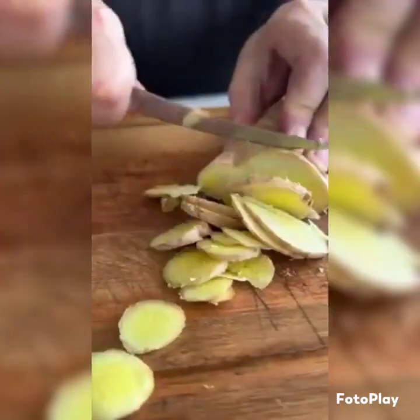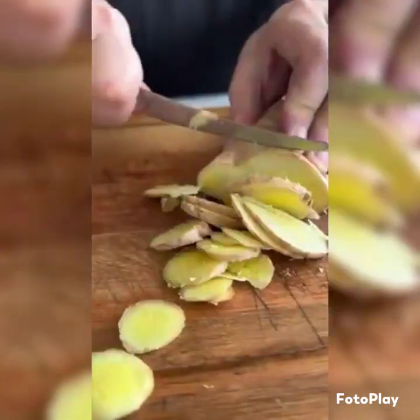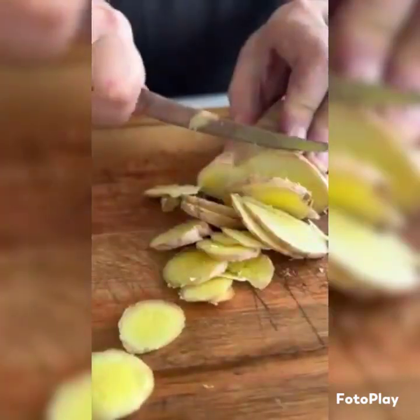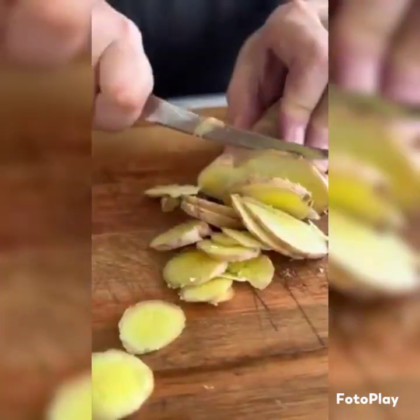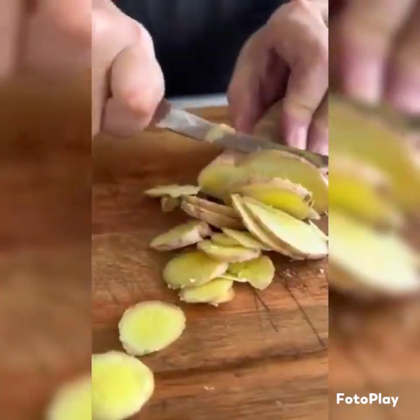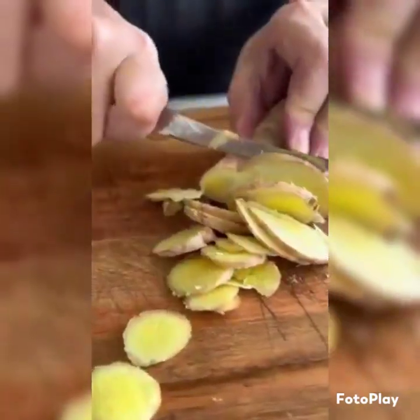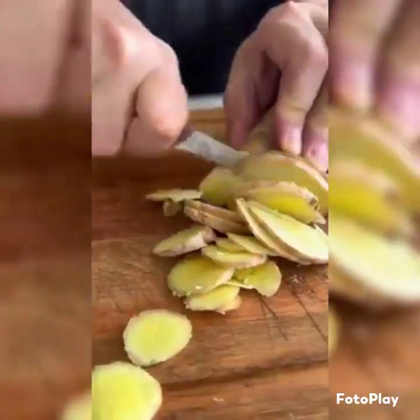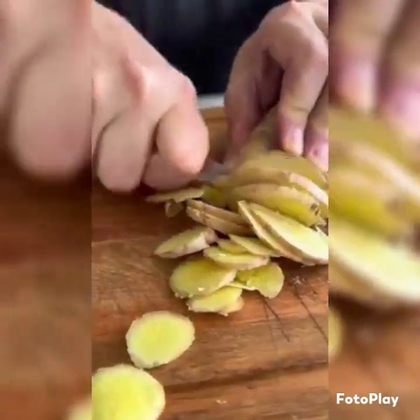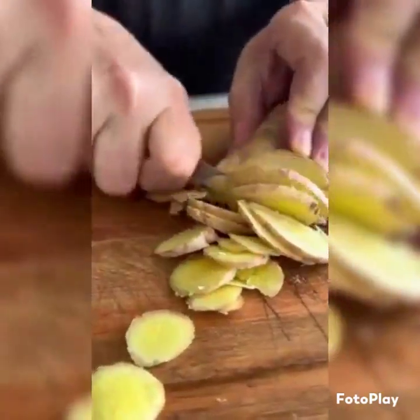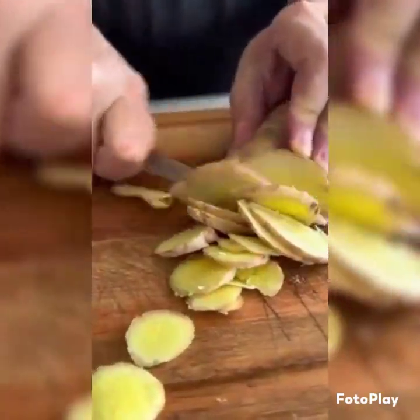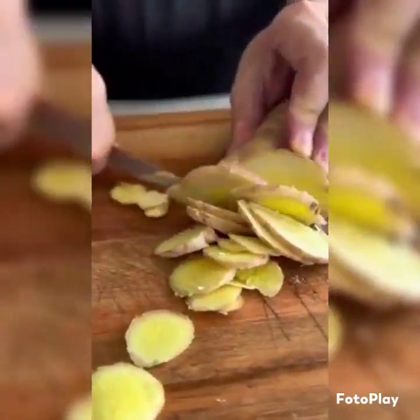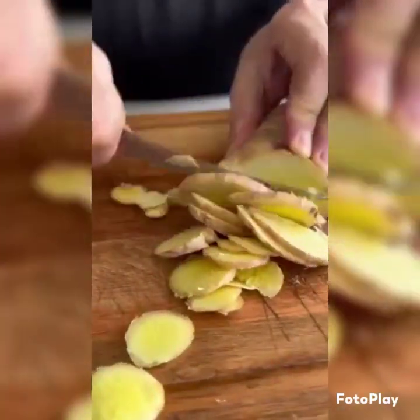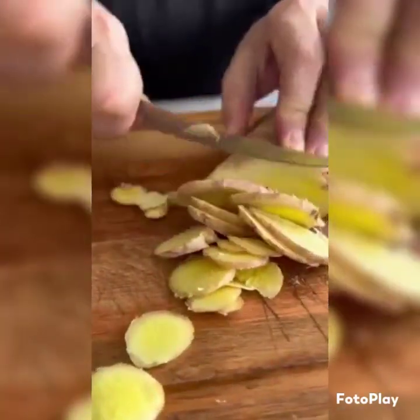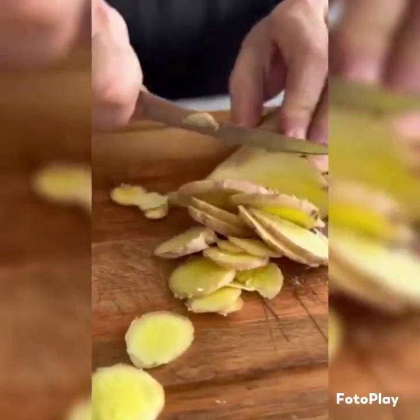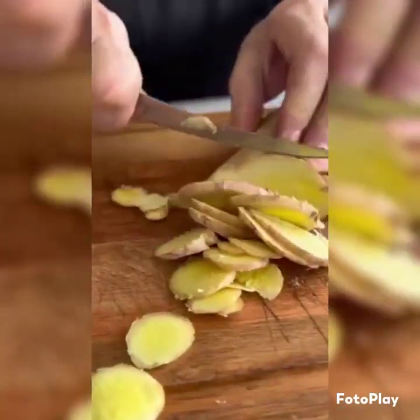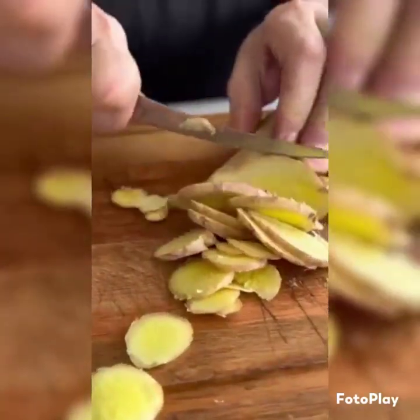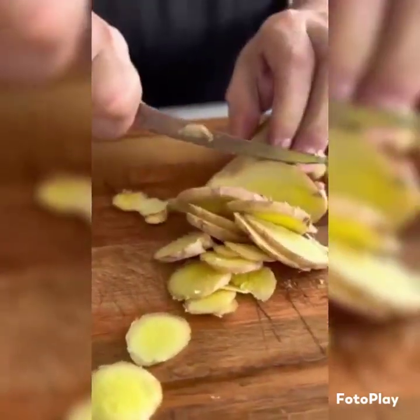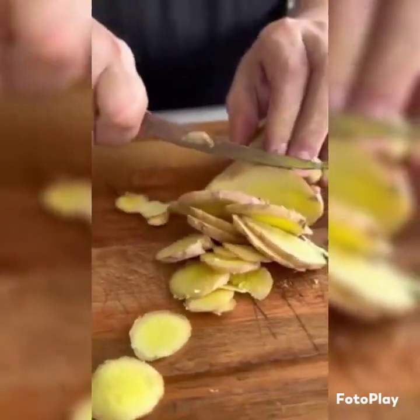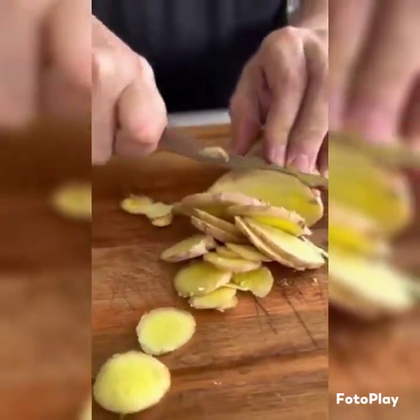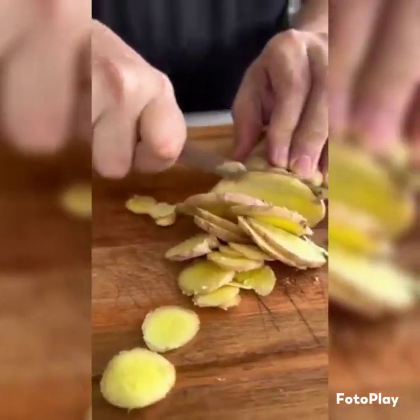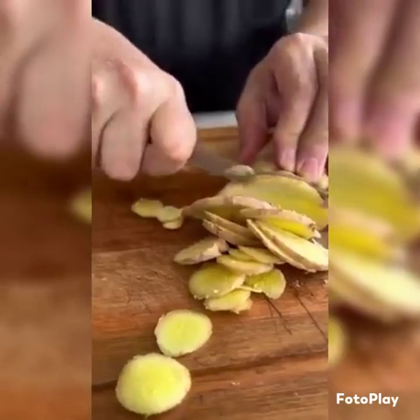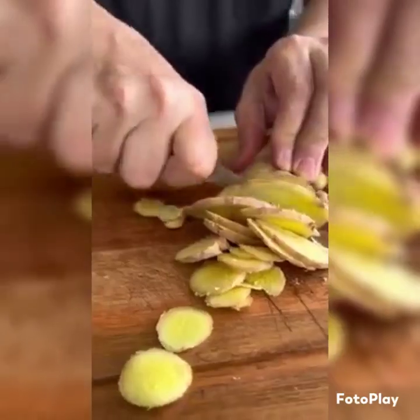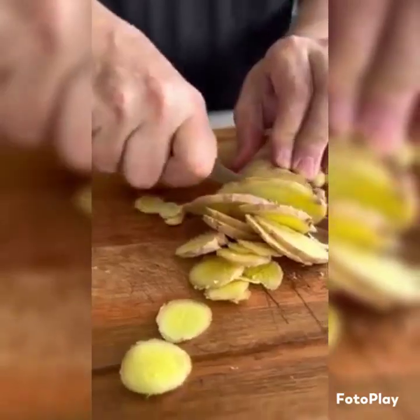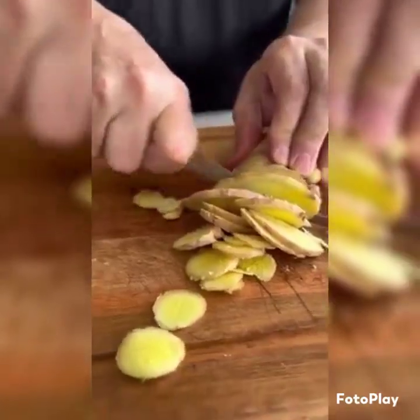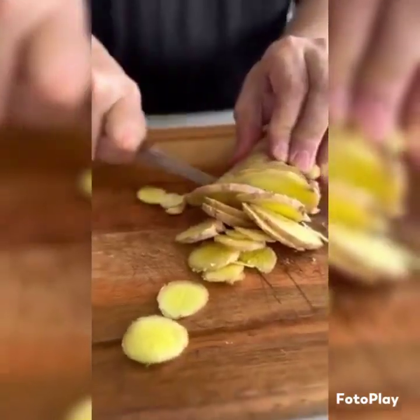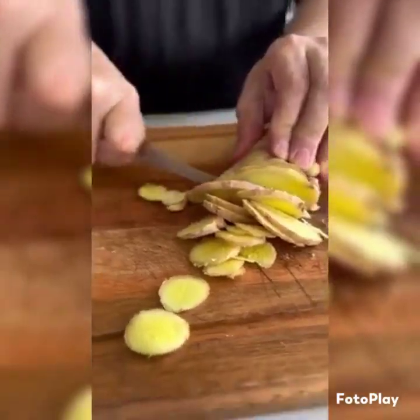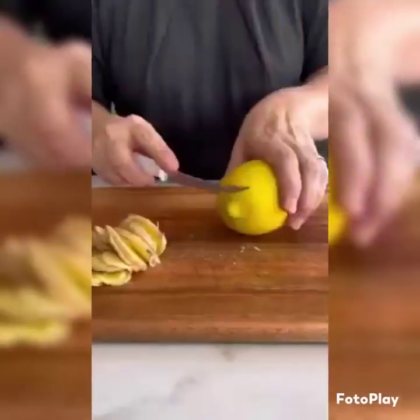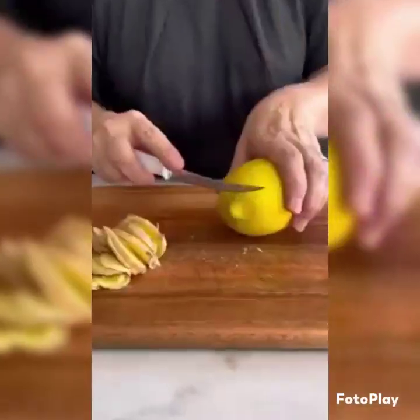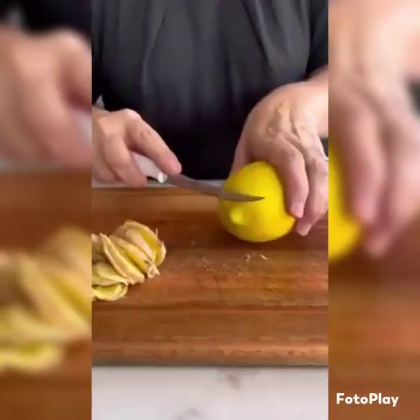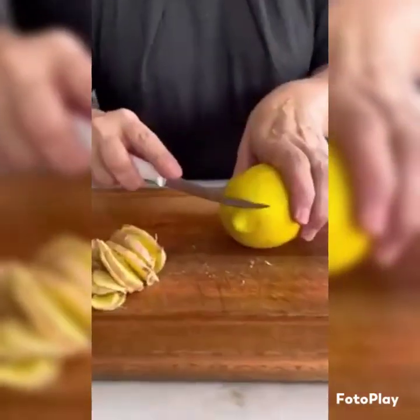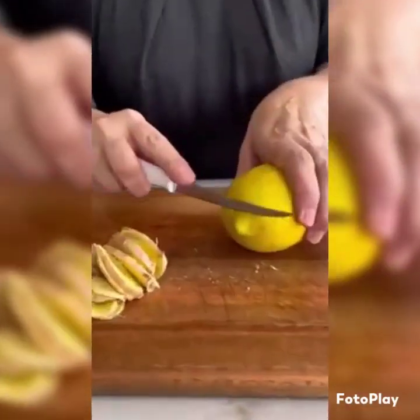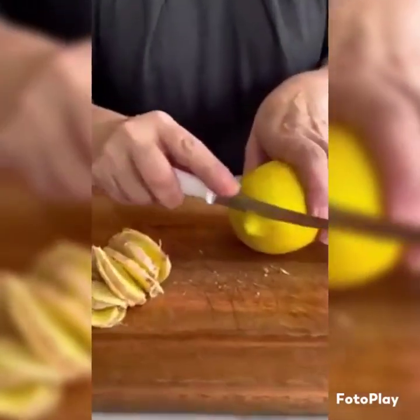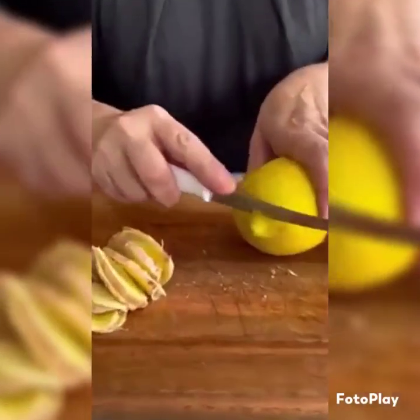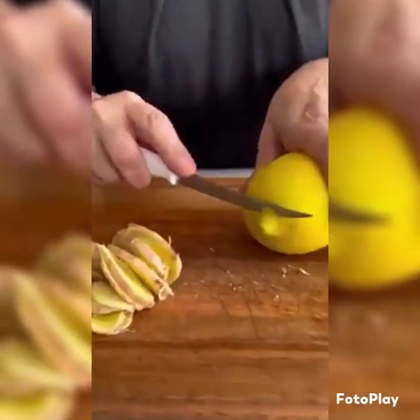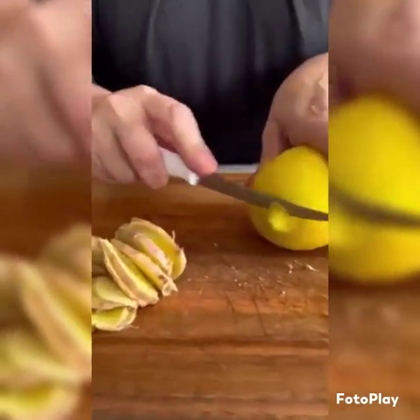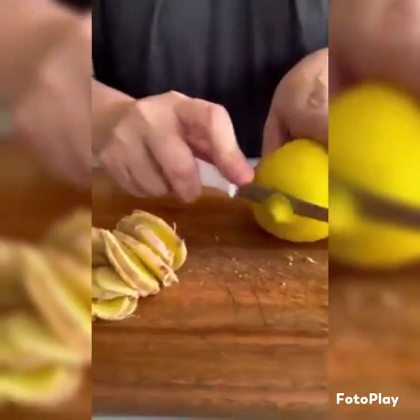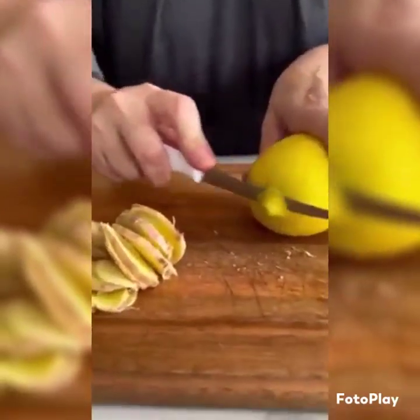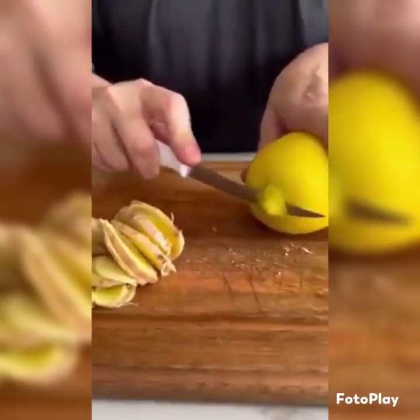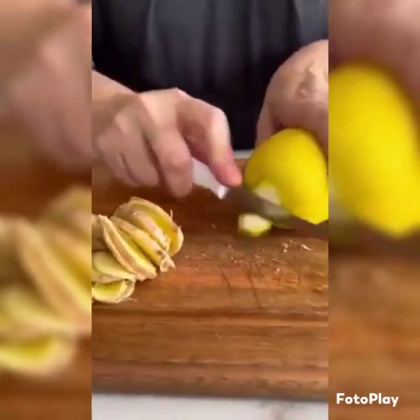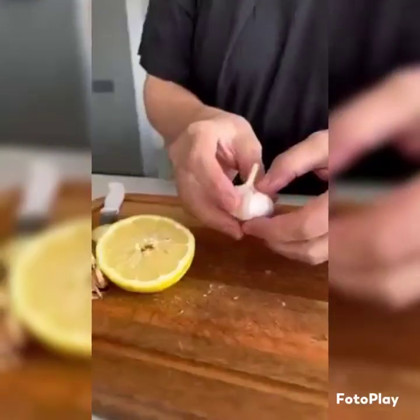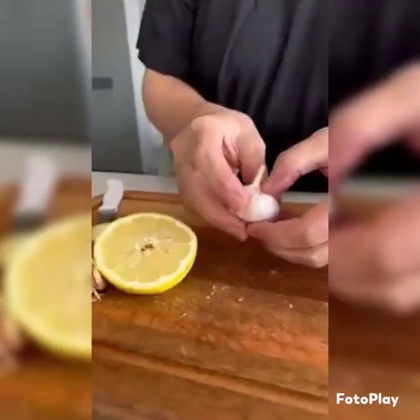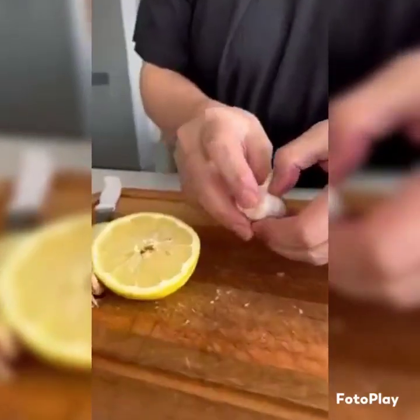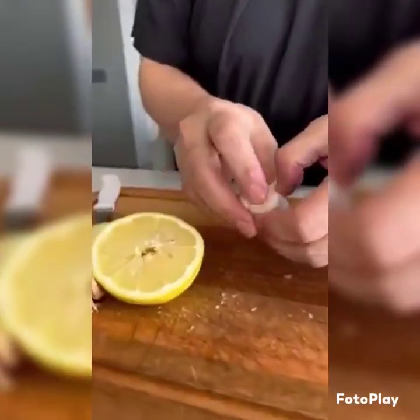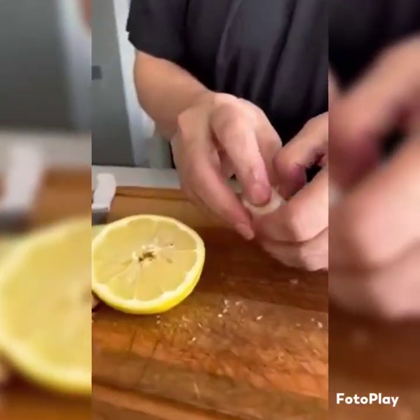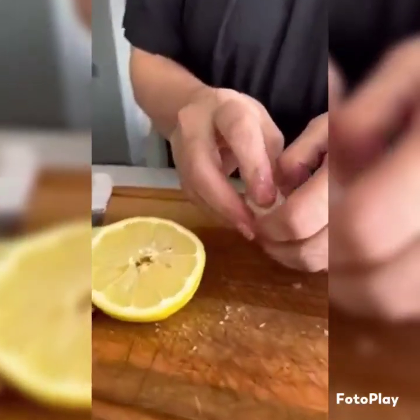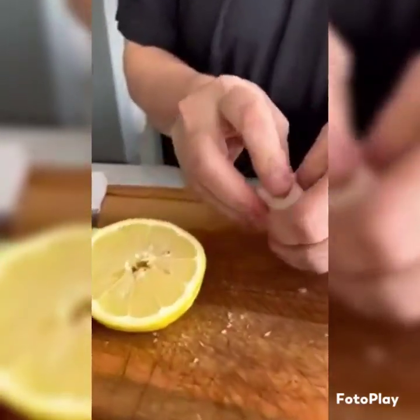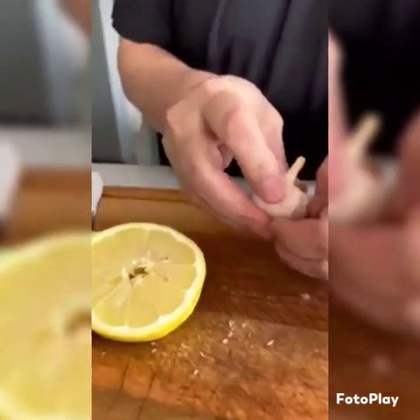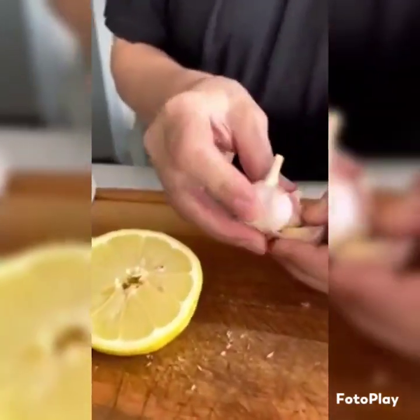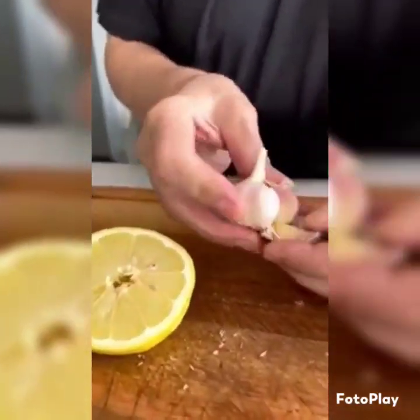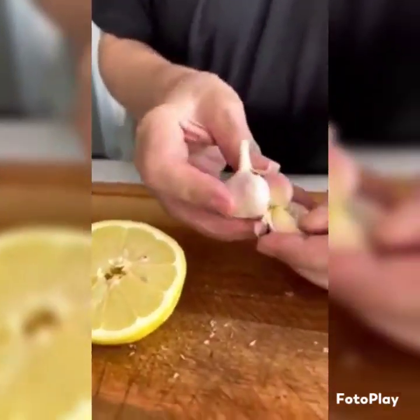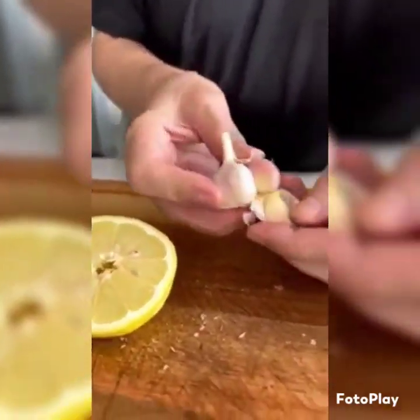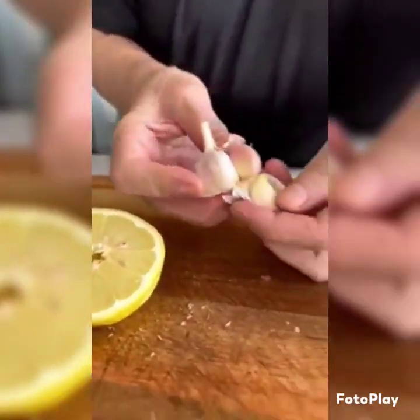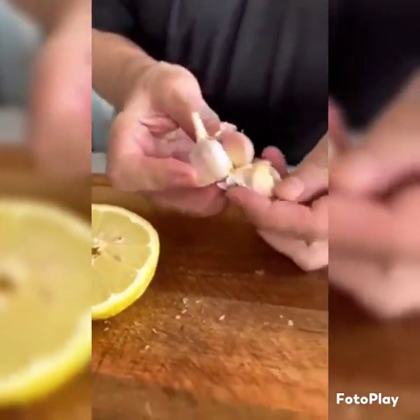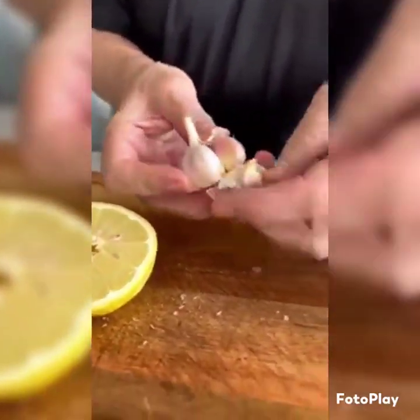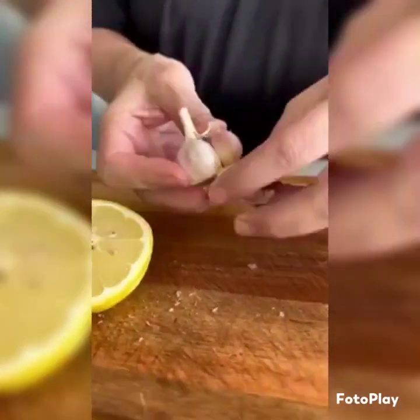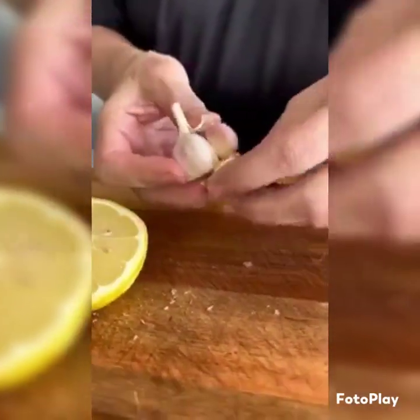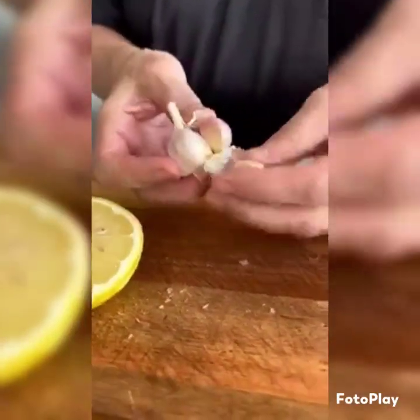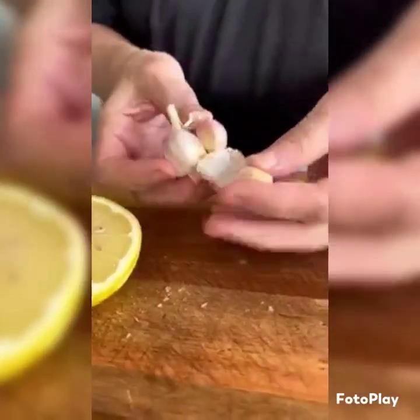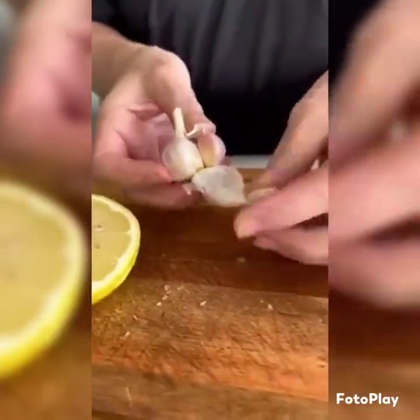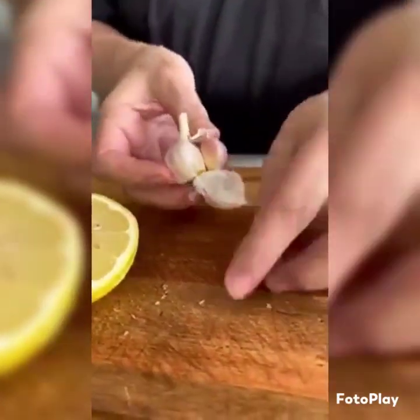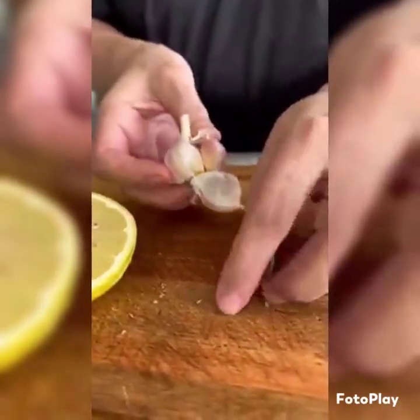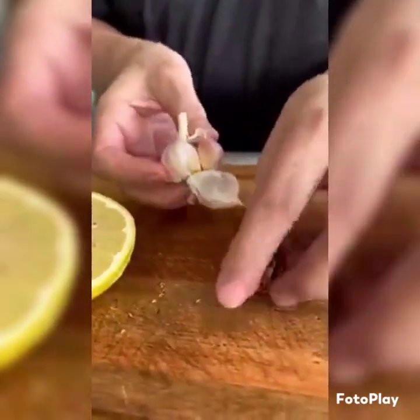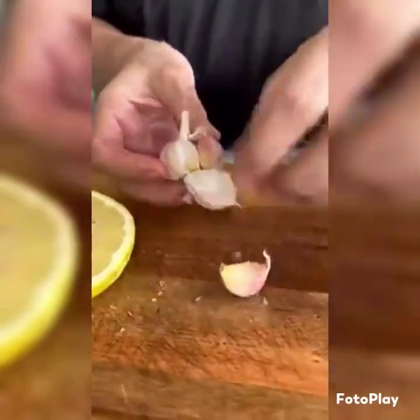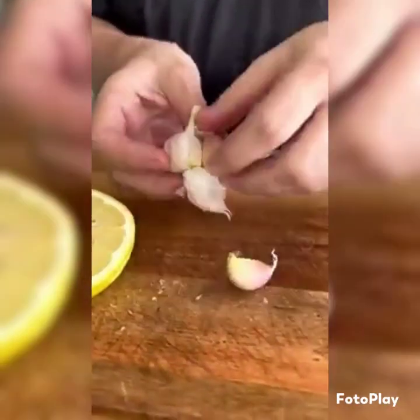Slice one large lemon with the peel. Here we use the Sicilian lemon. Finally, reserve only four cloves of garlic.